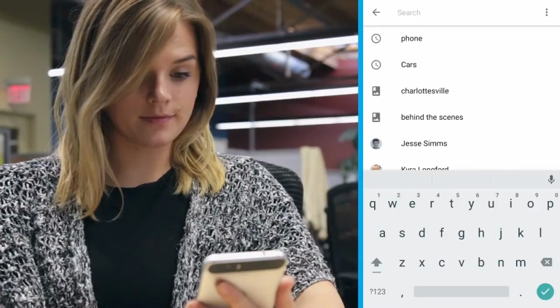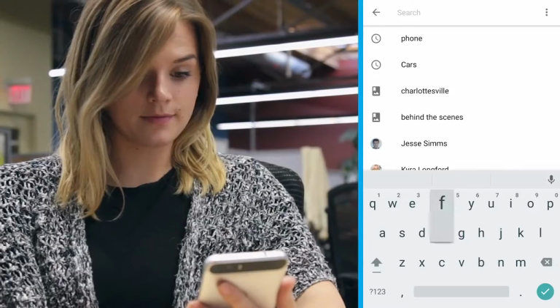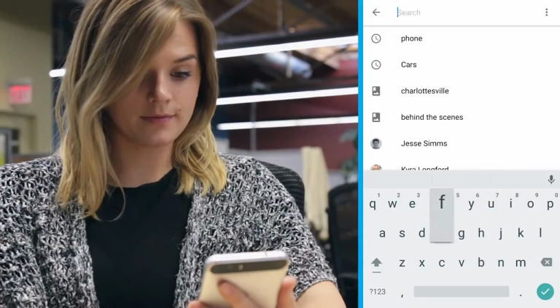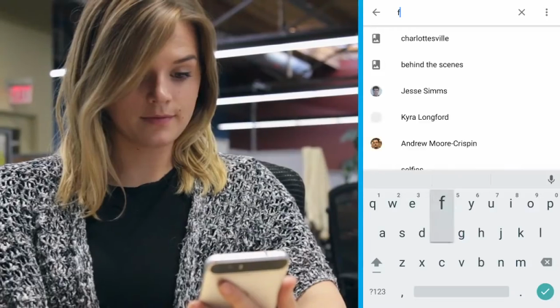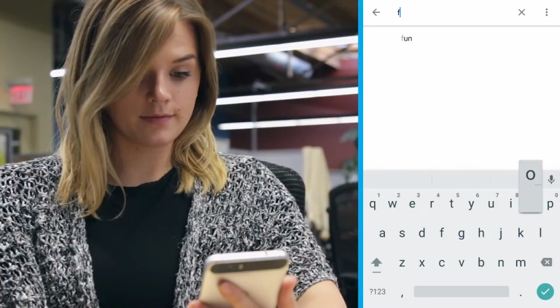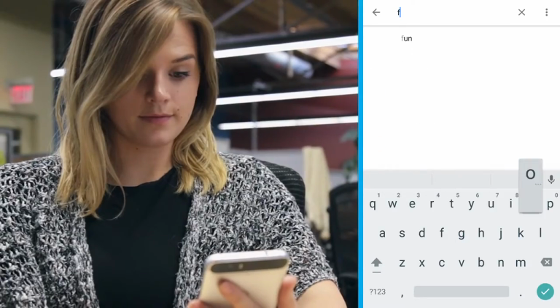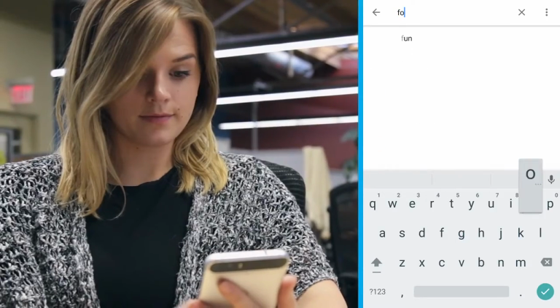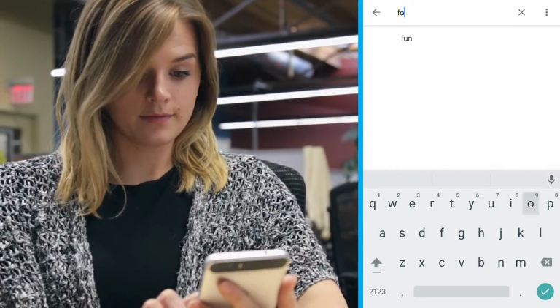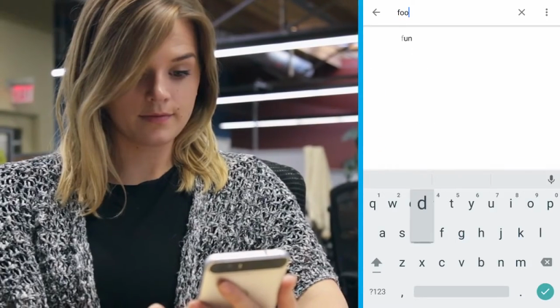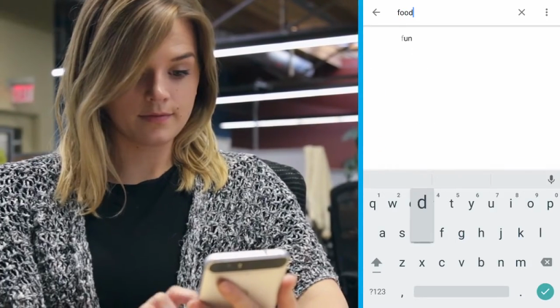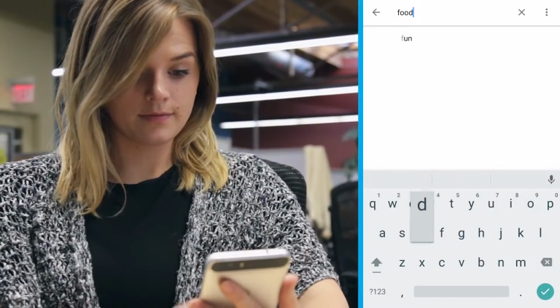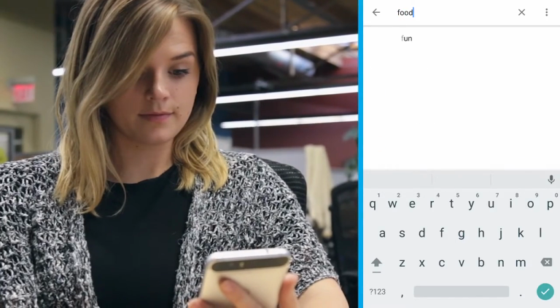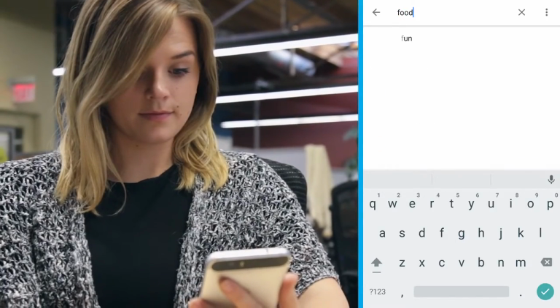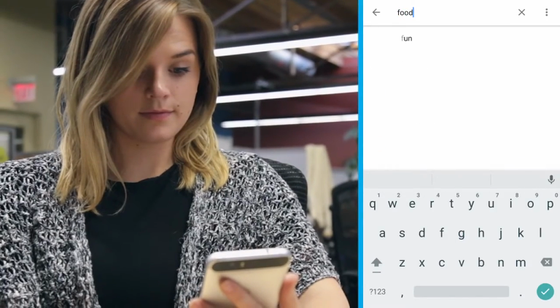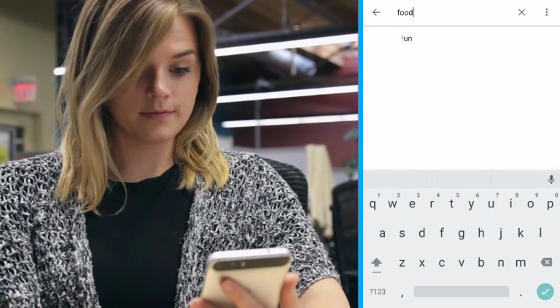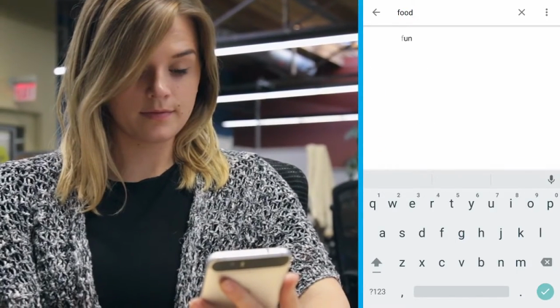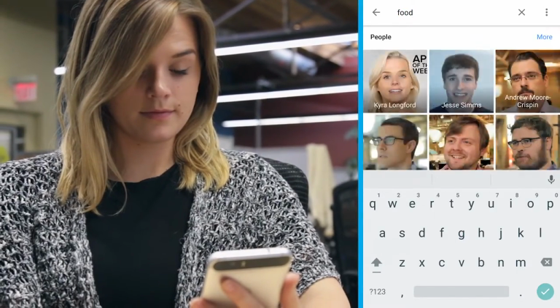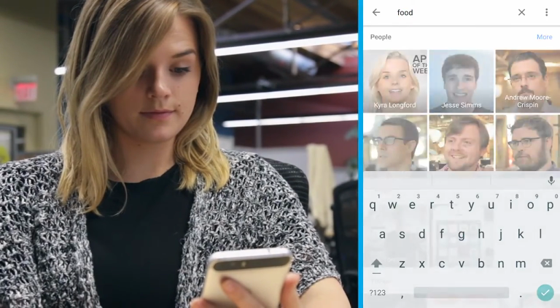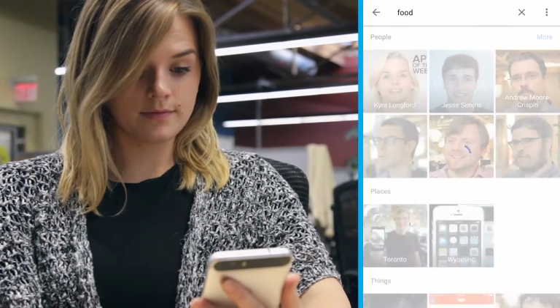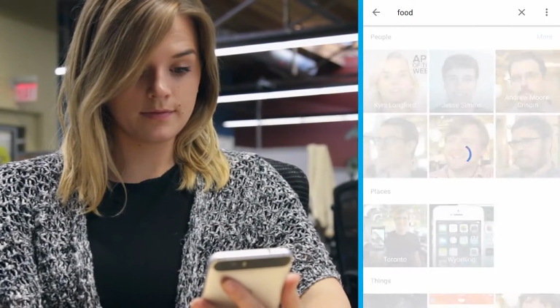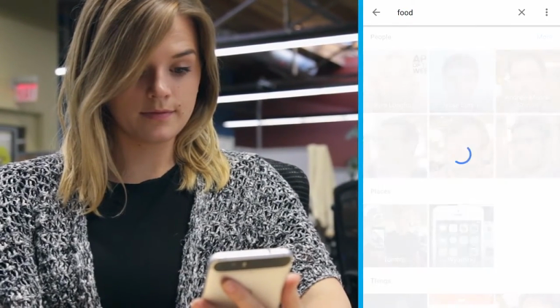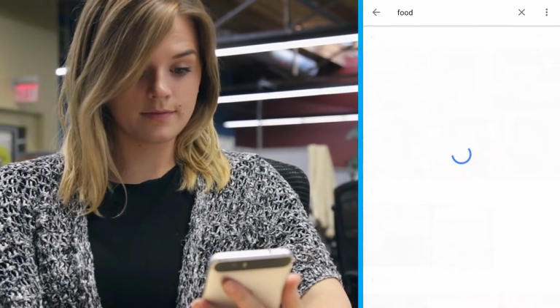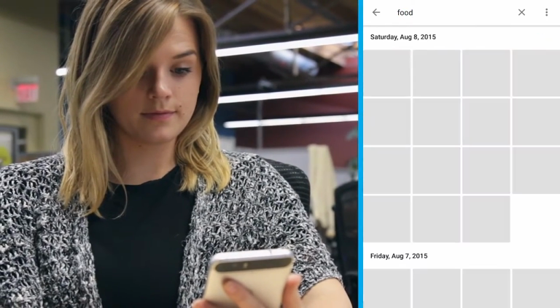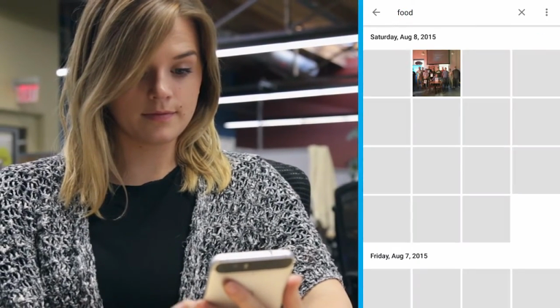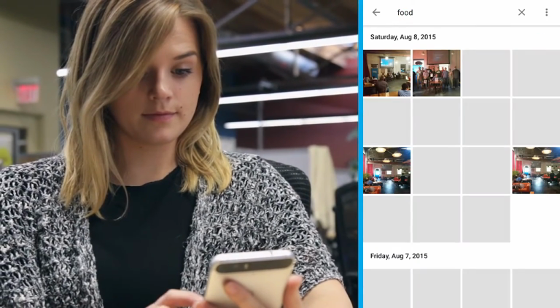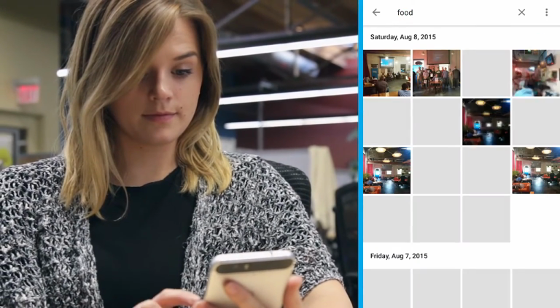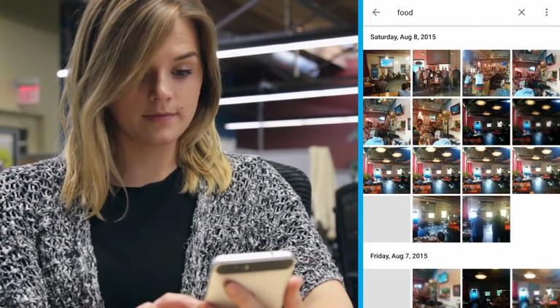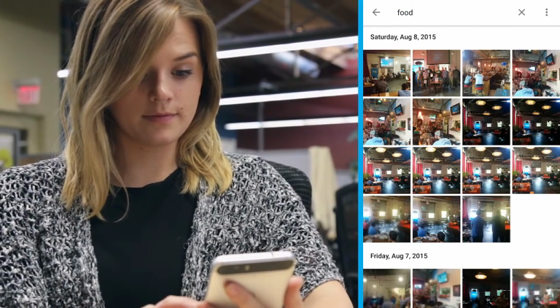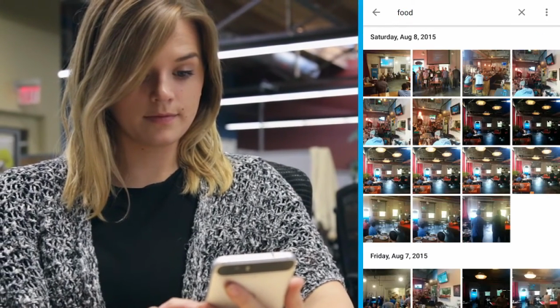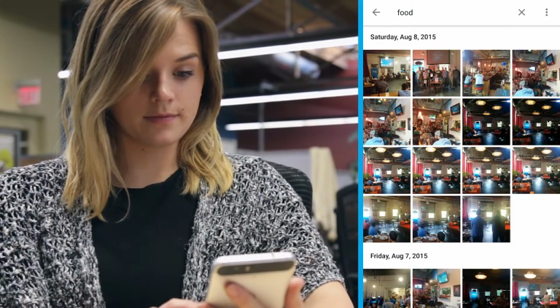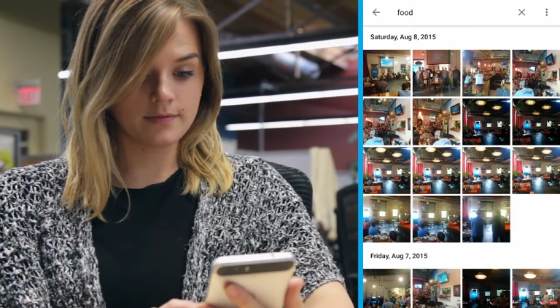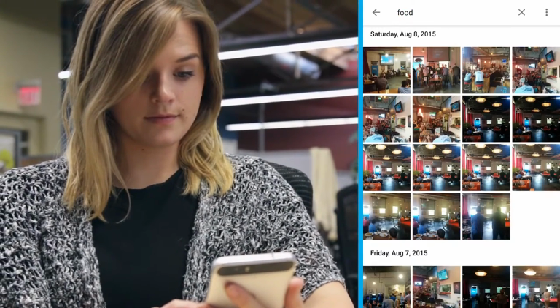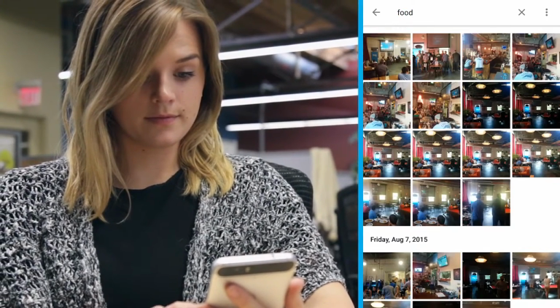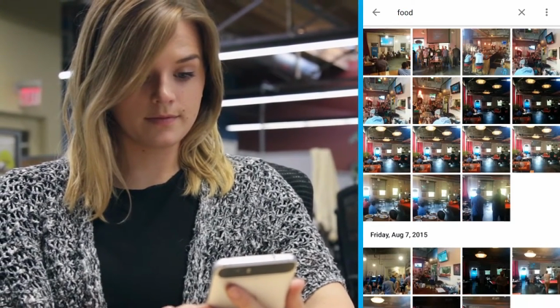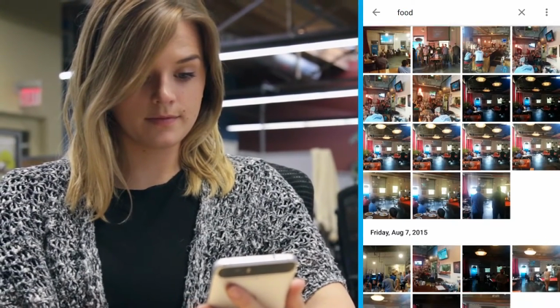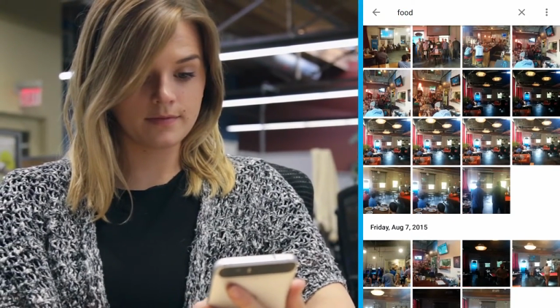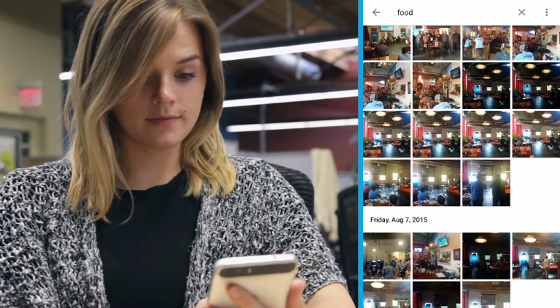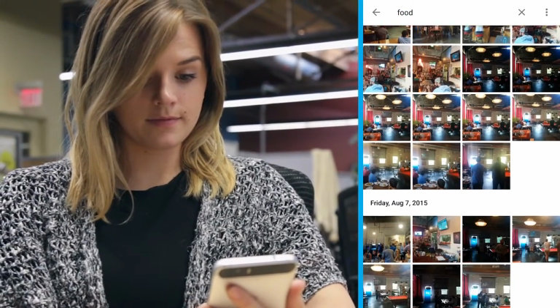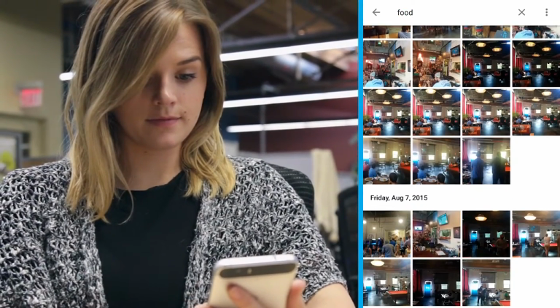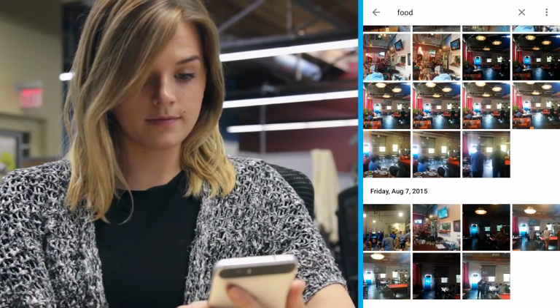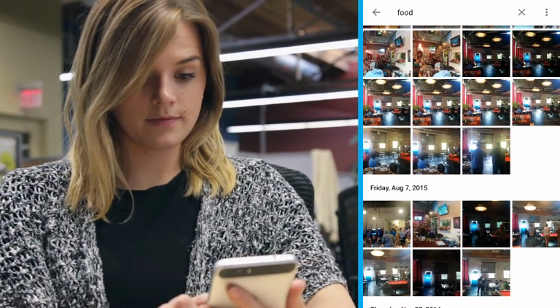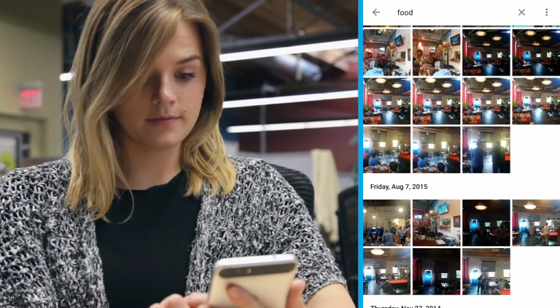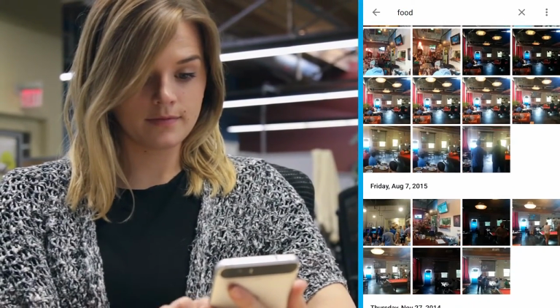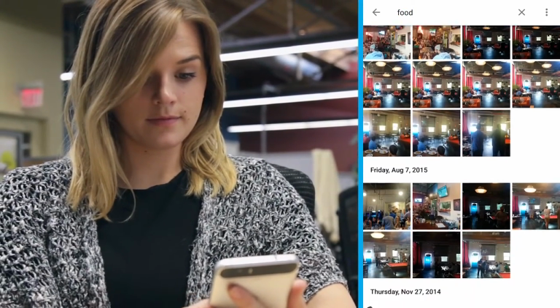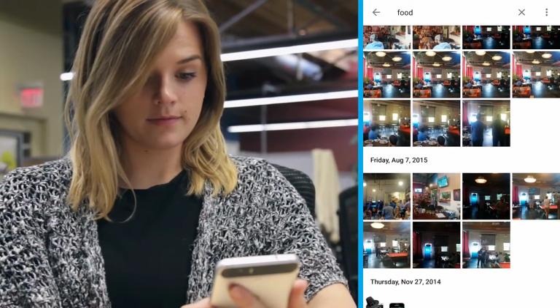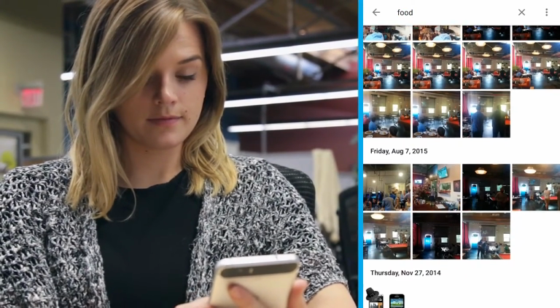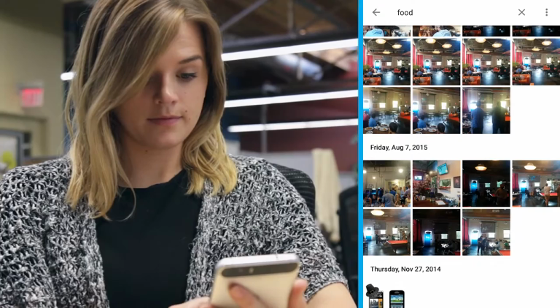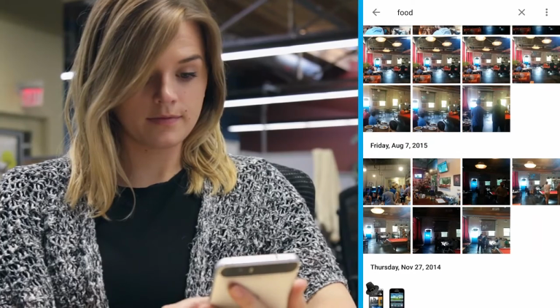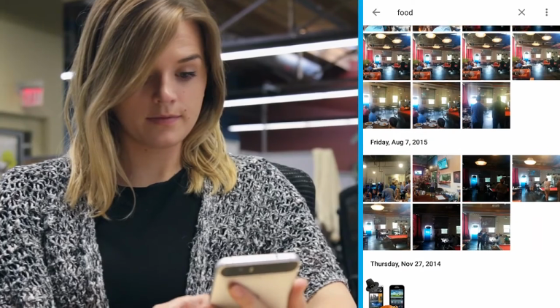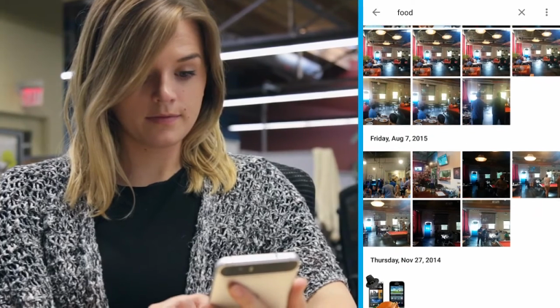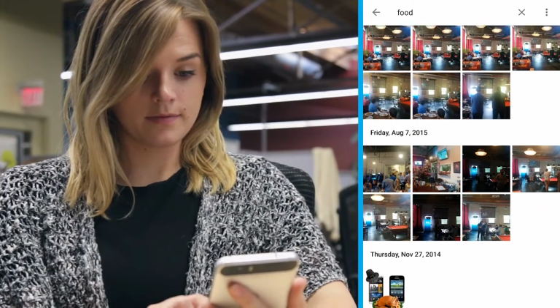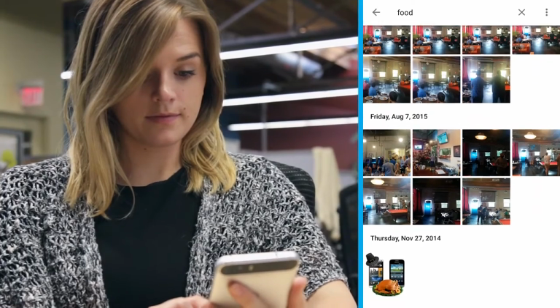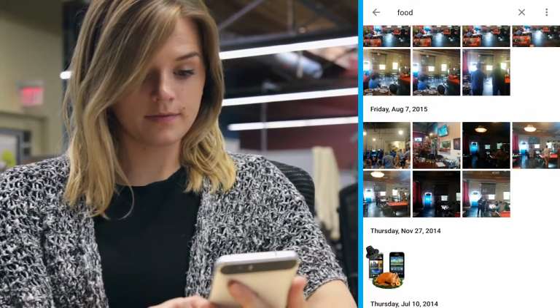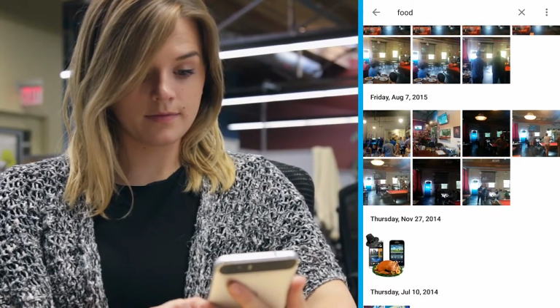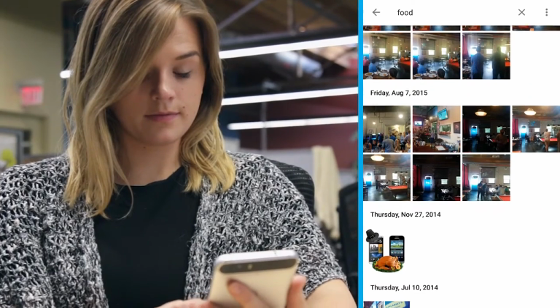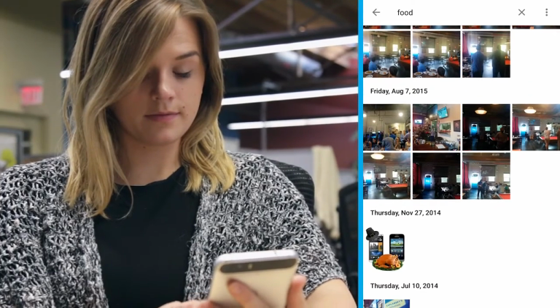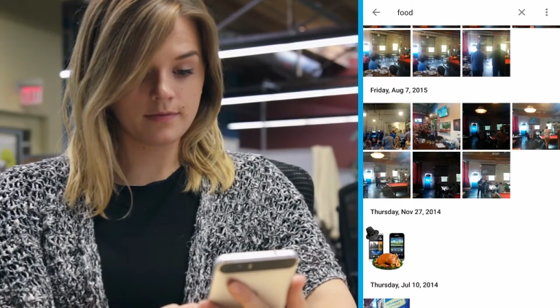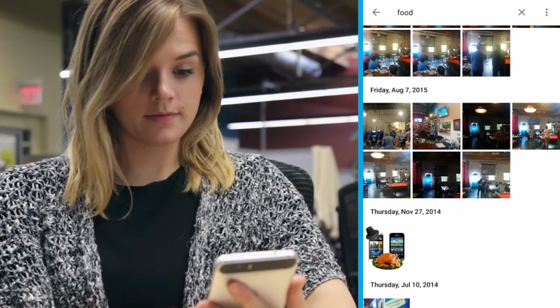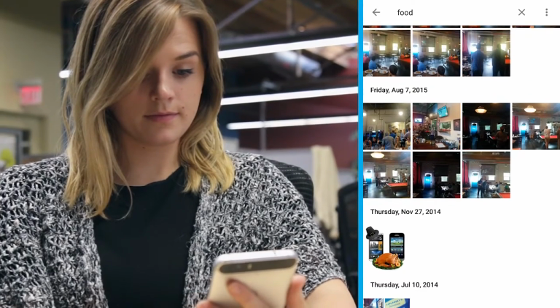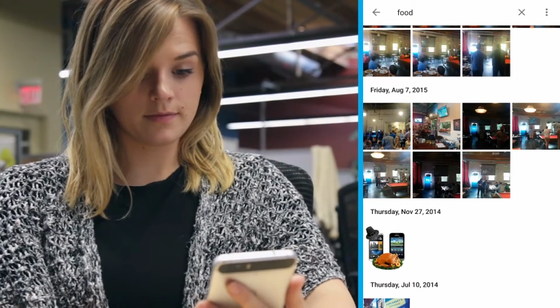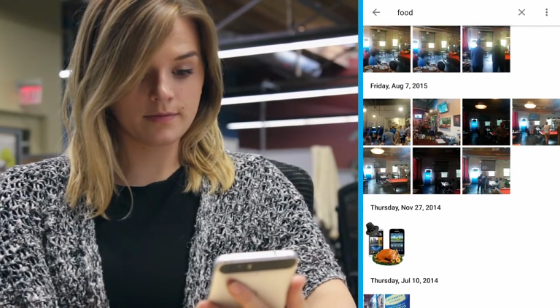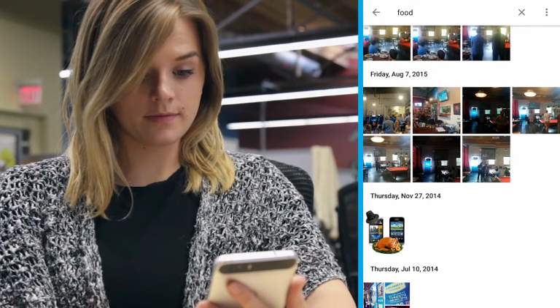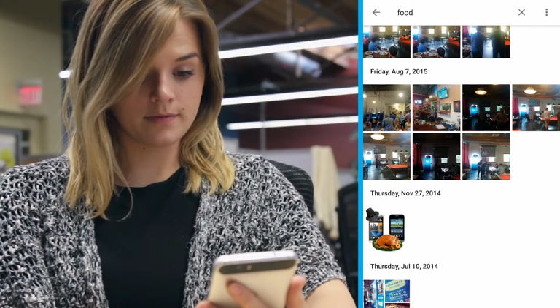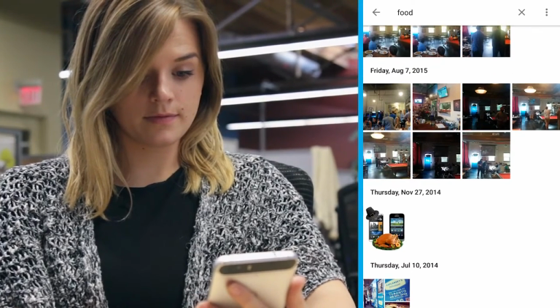You can get specific with the search bar and still find relevant results. You'll be surprised with Google's image recognition, and your searches will turn up.